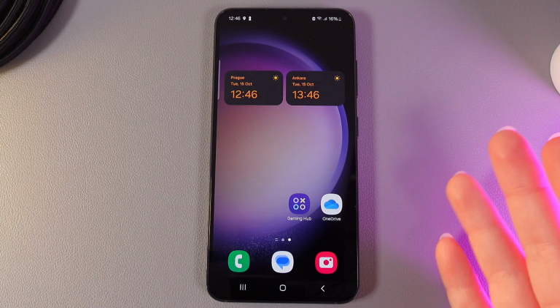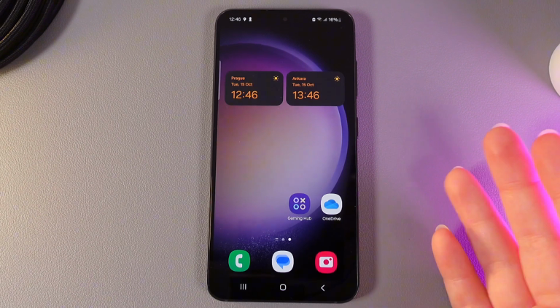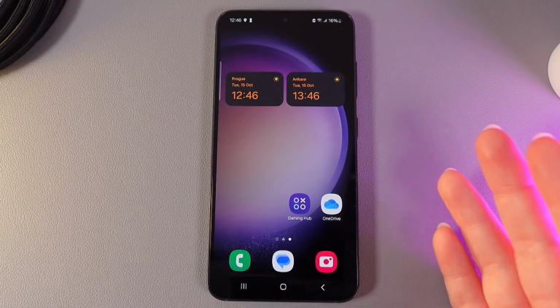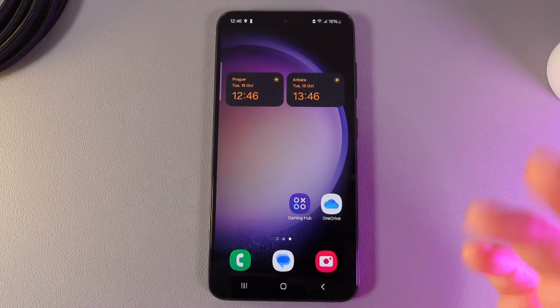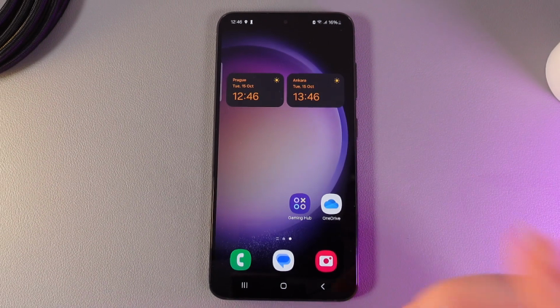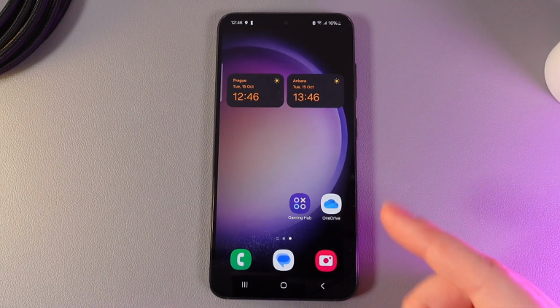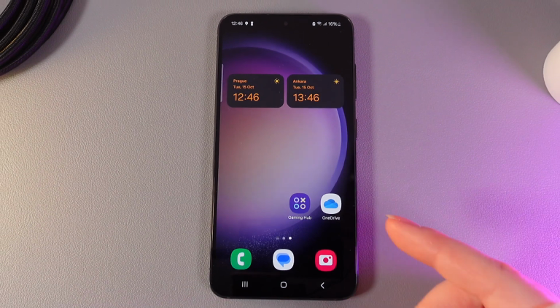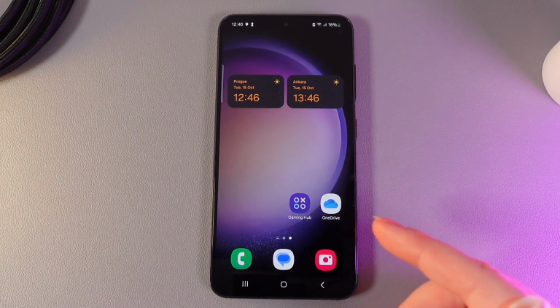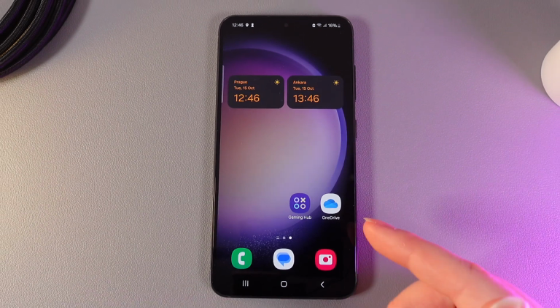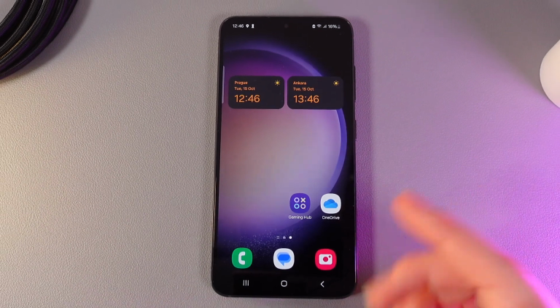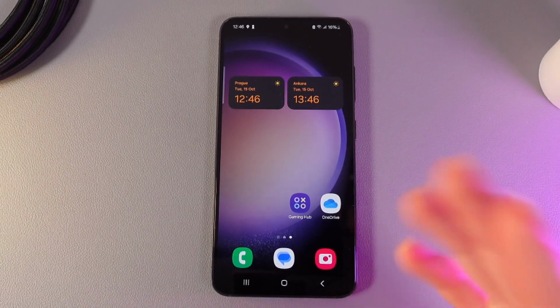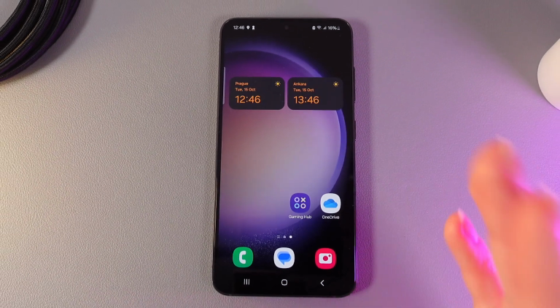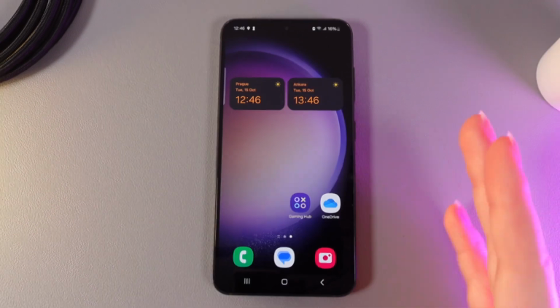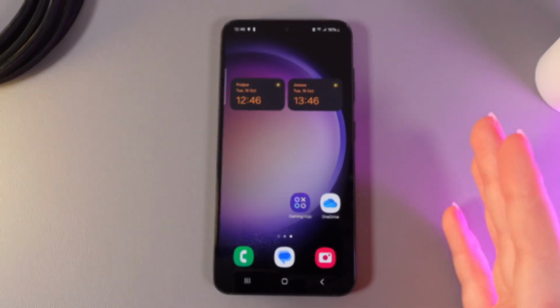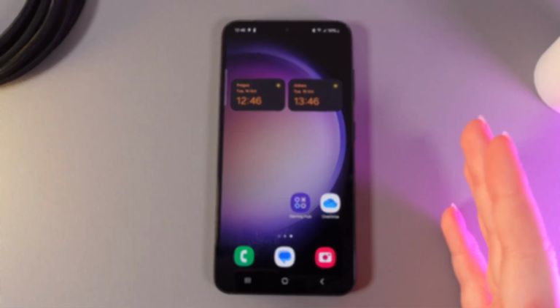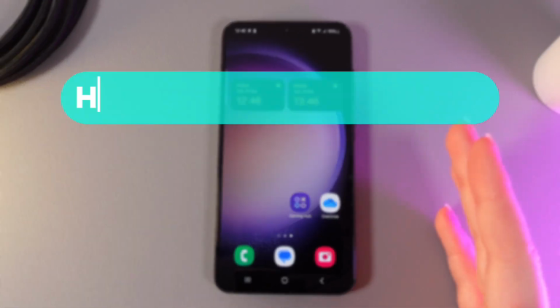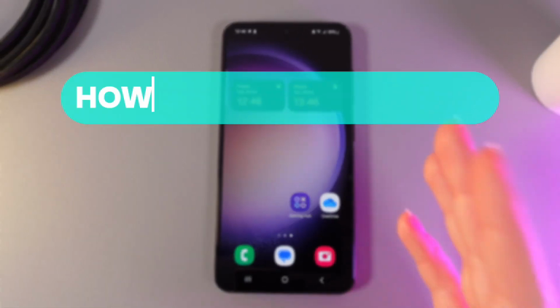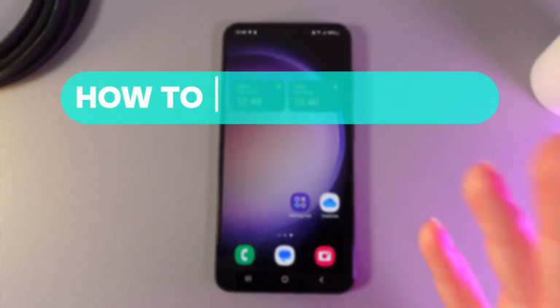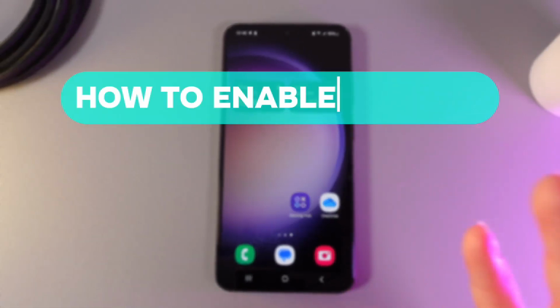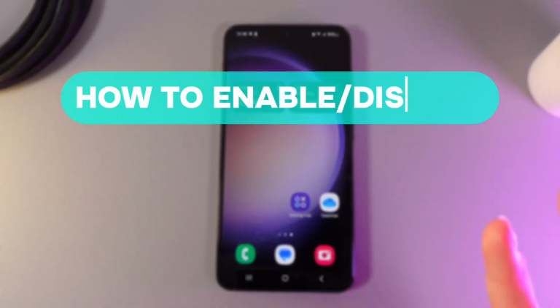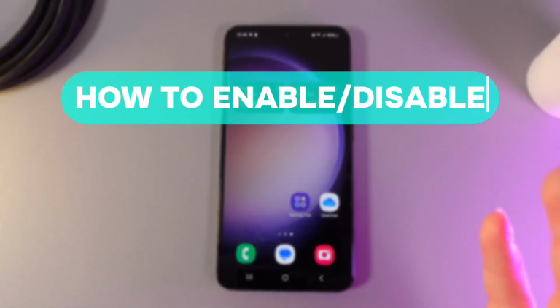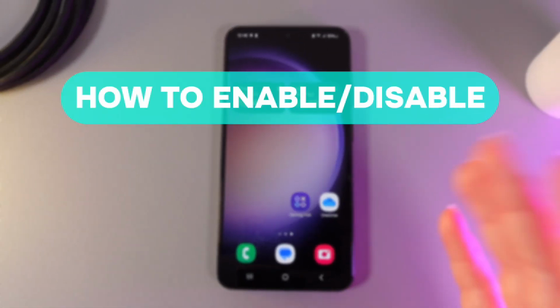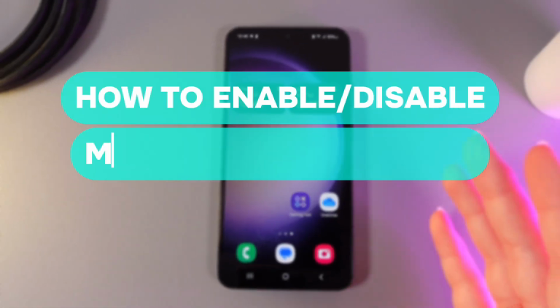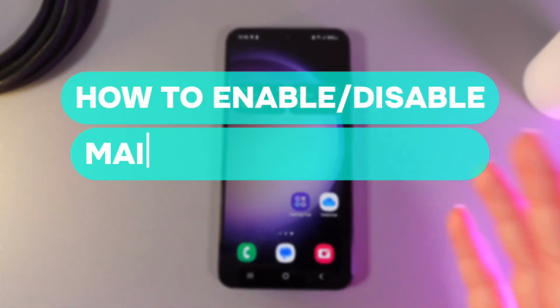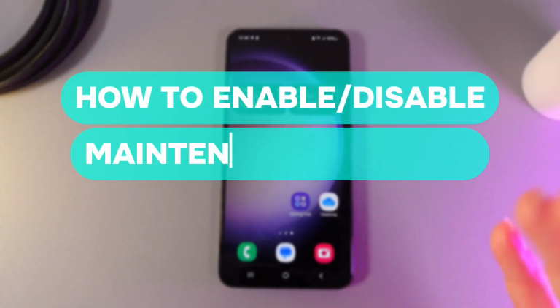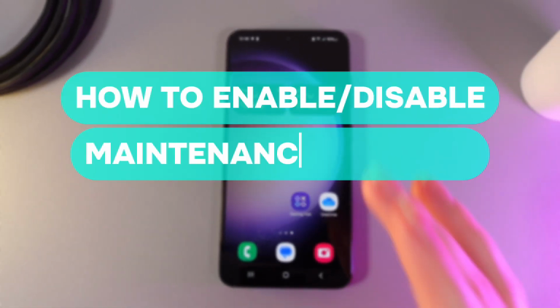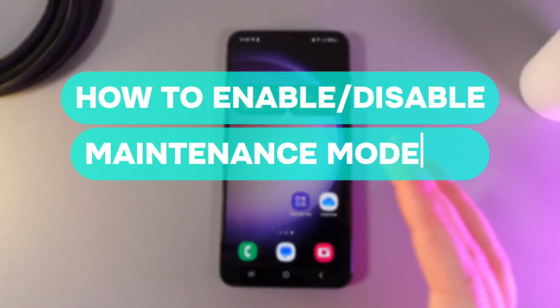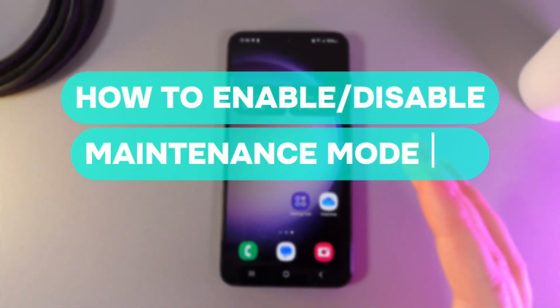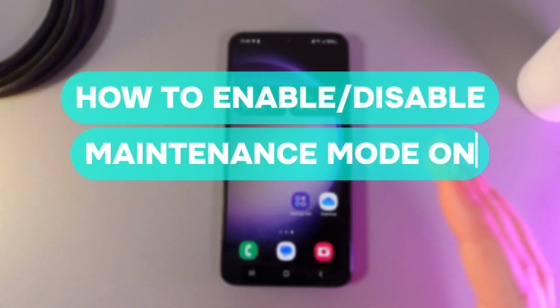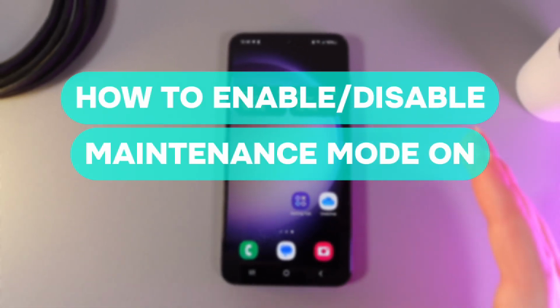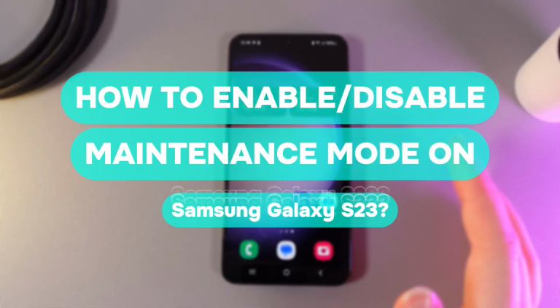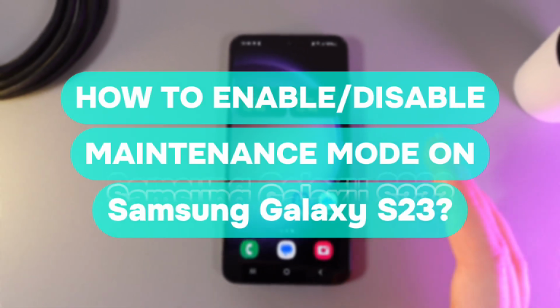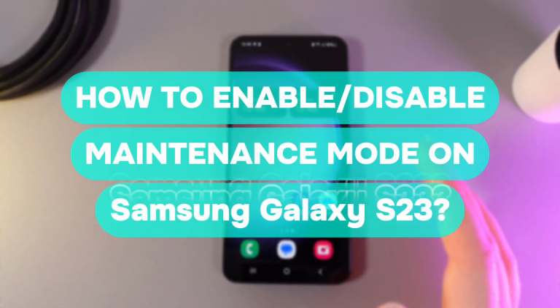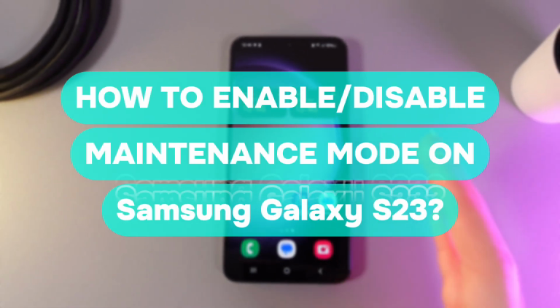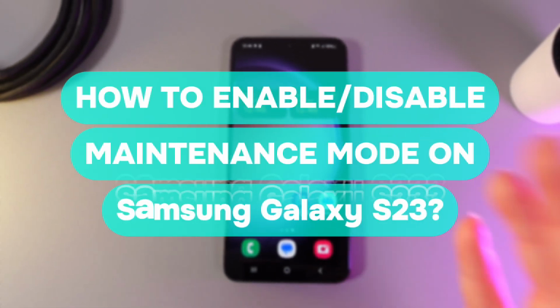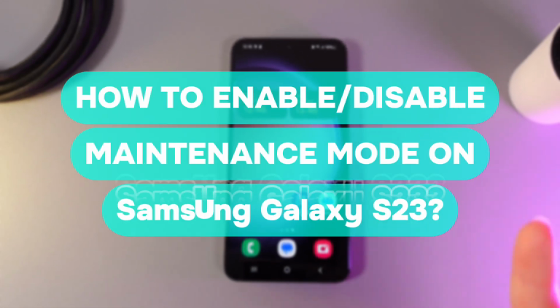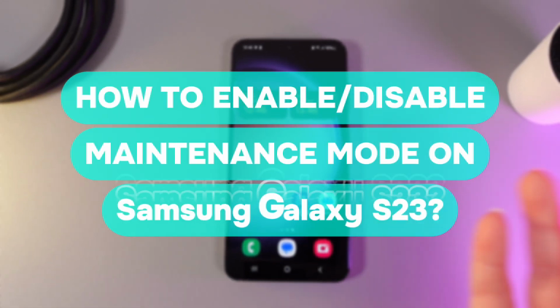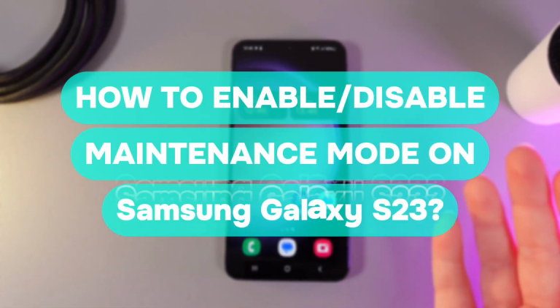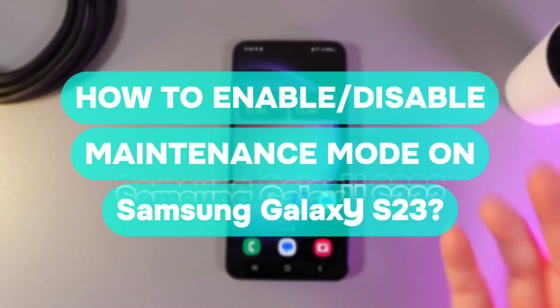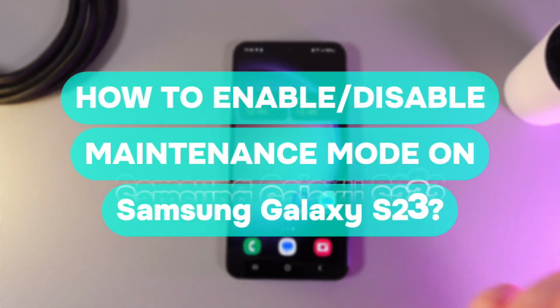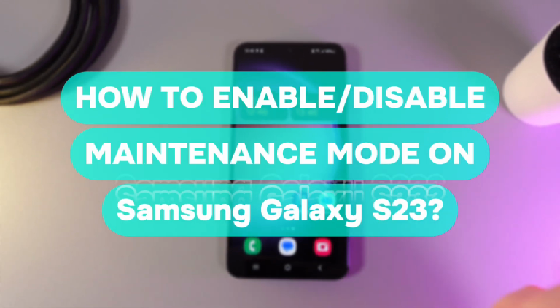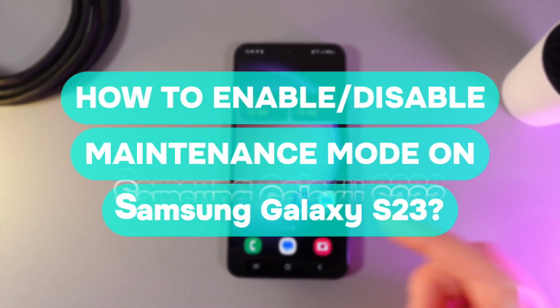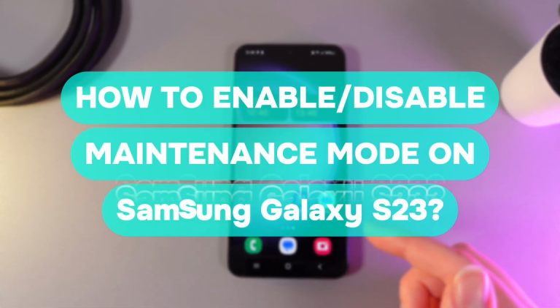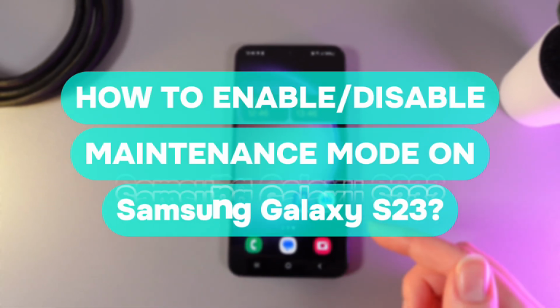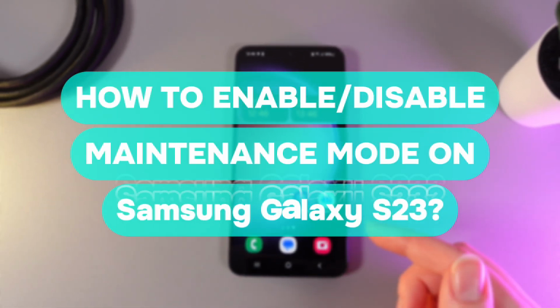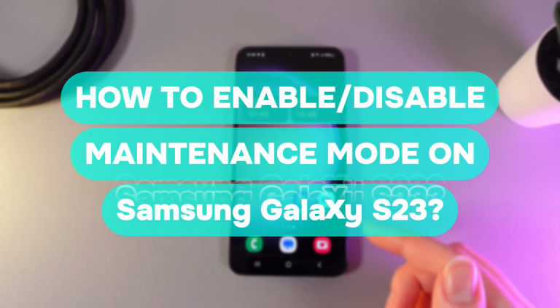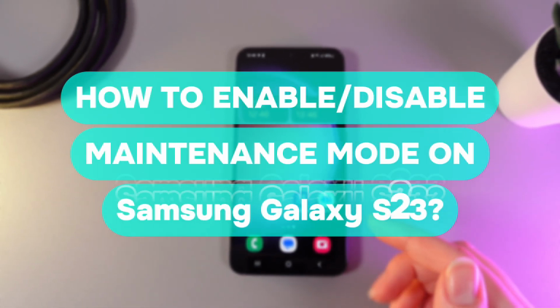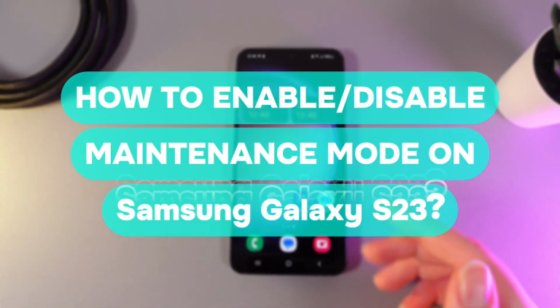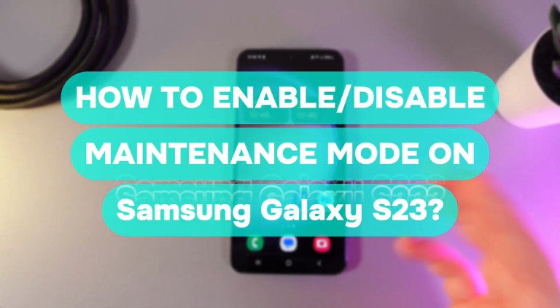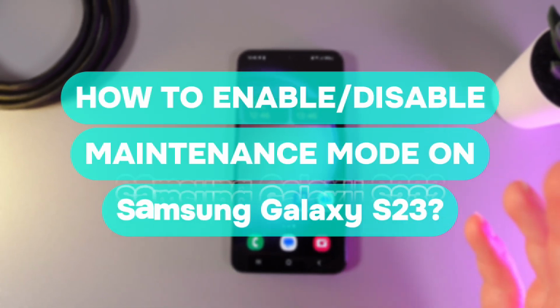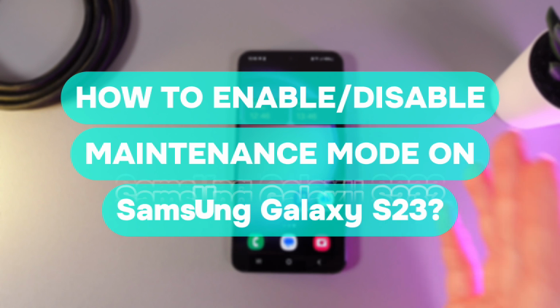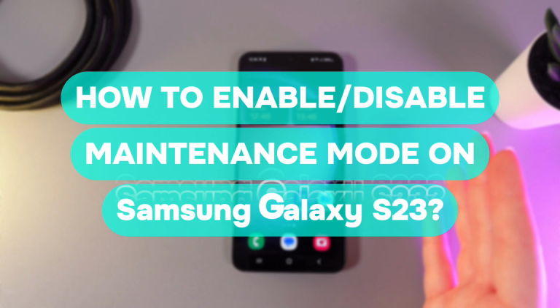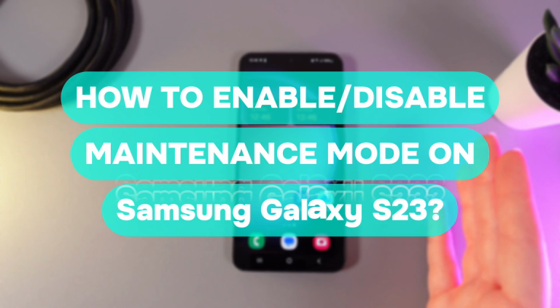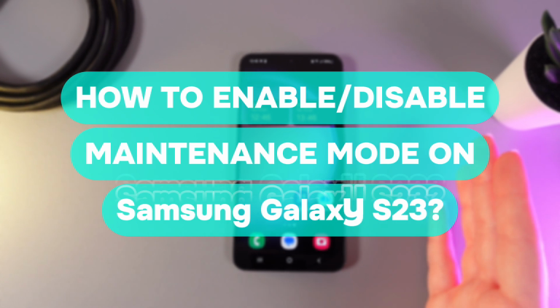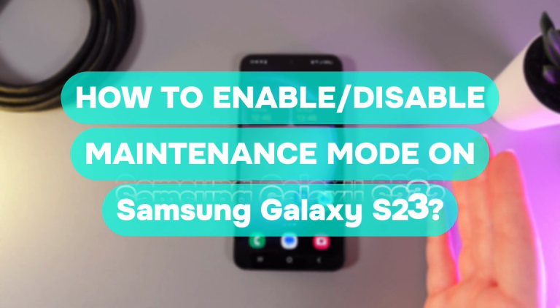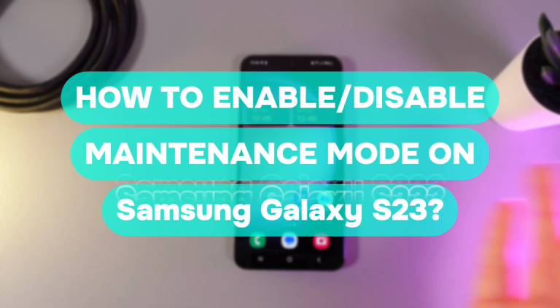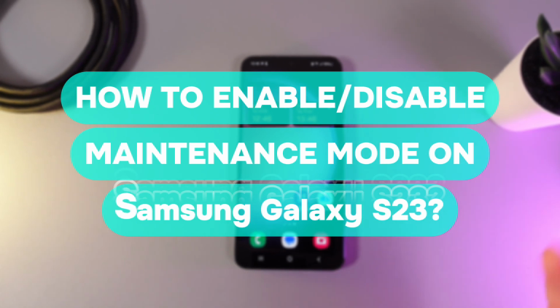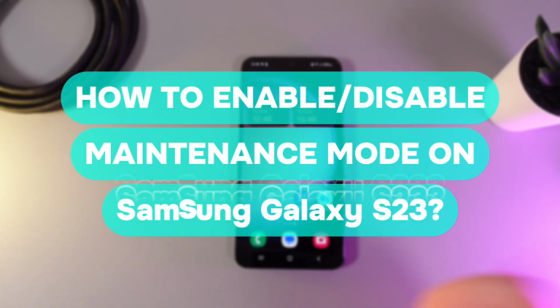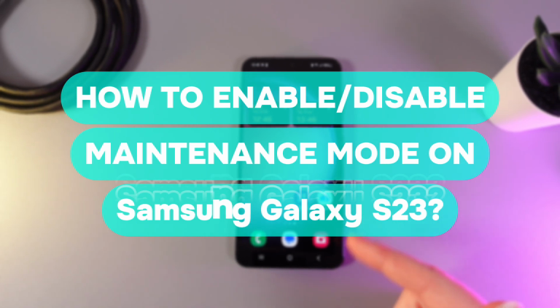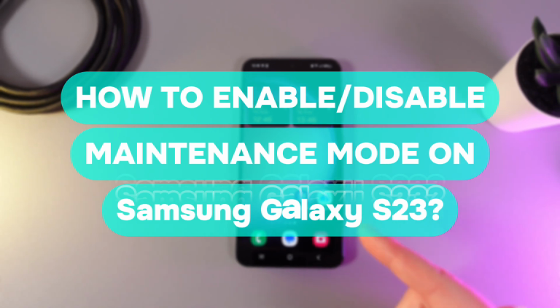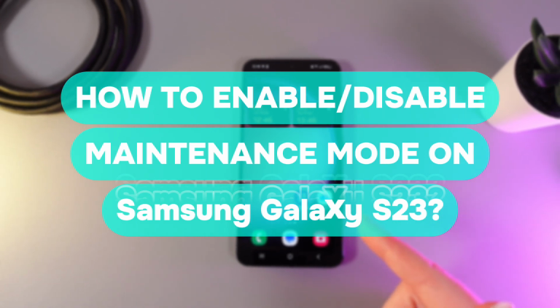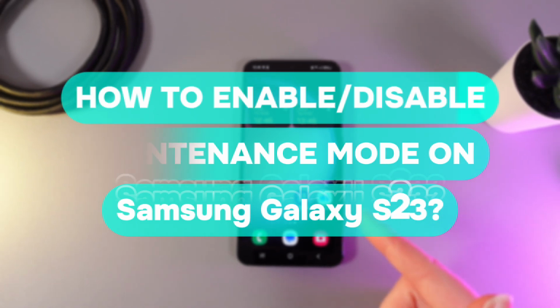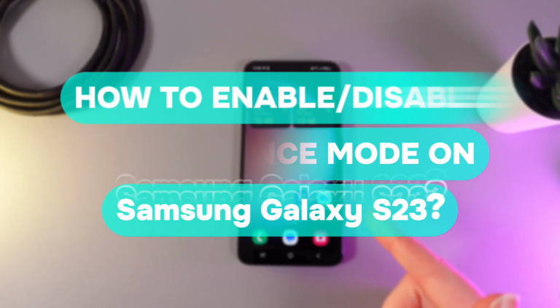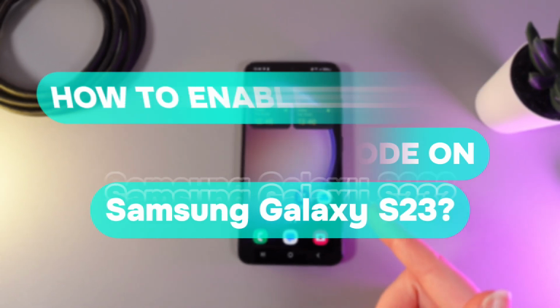Hi there! In today's video, I will show you how to enable or disable maintenance mode on your Samsung Galaxy S23. Let's get started.